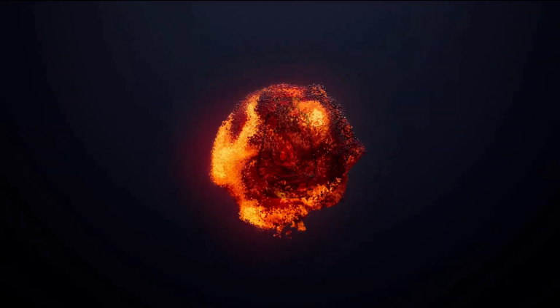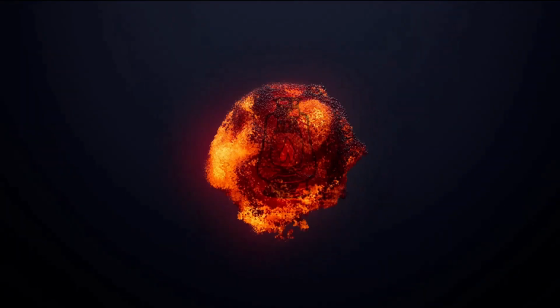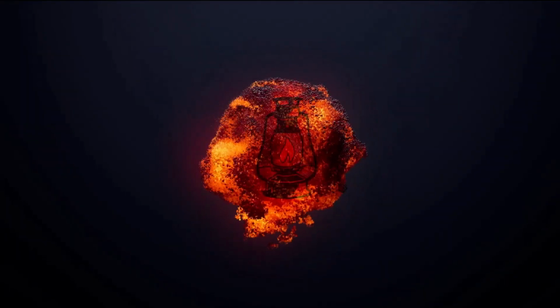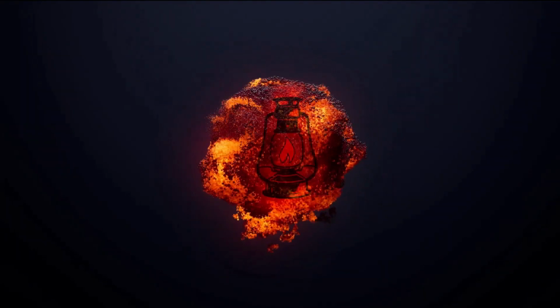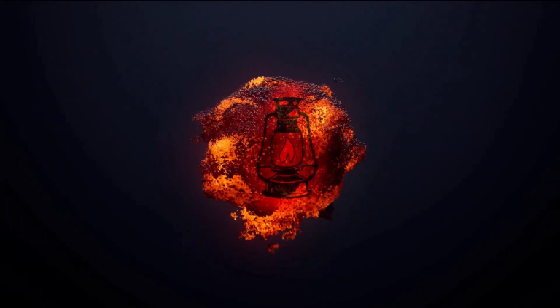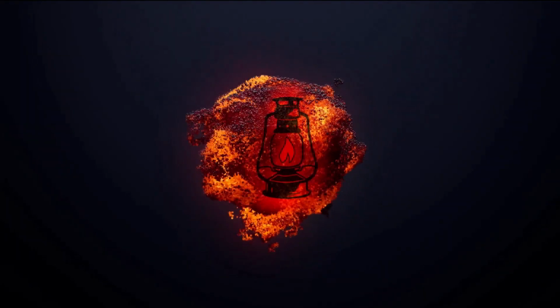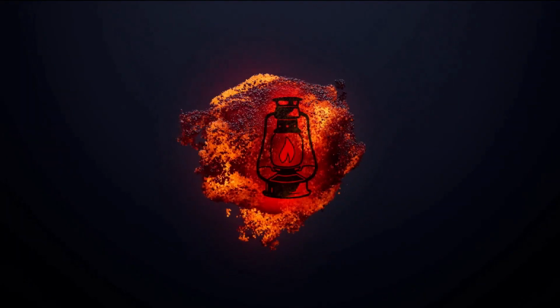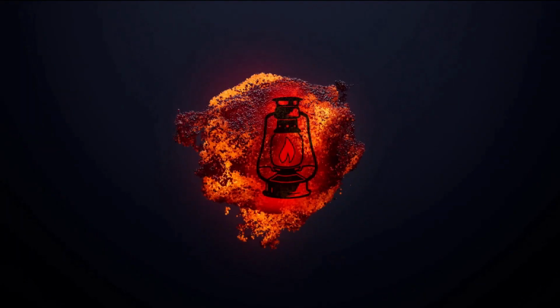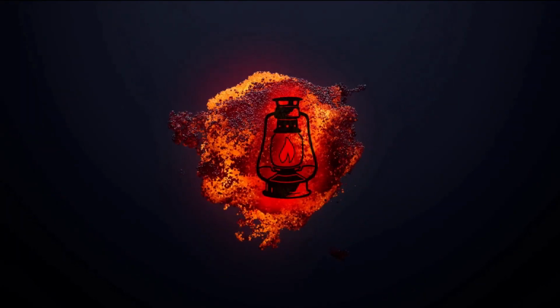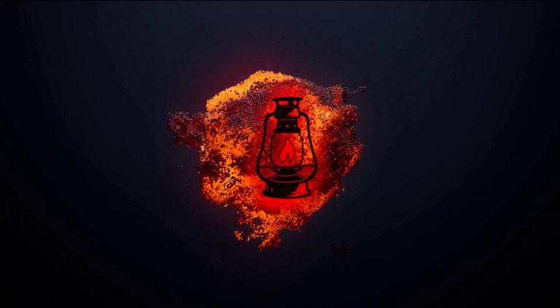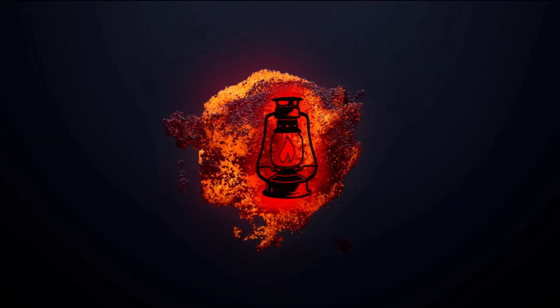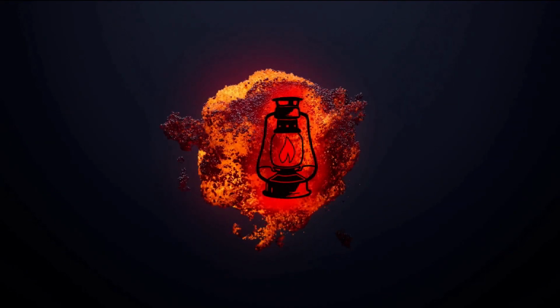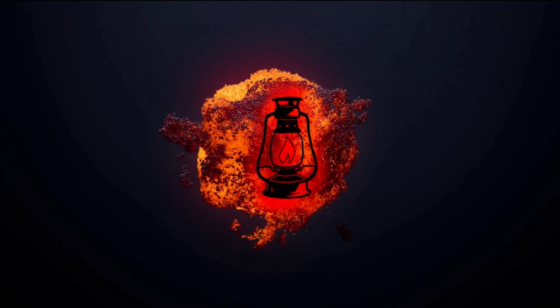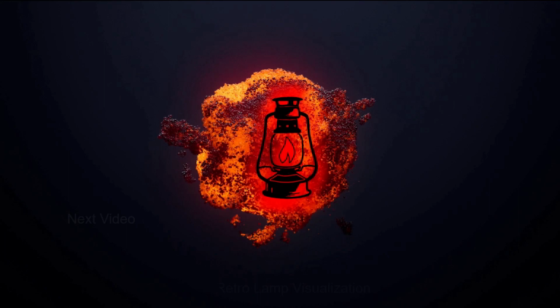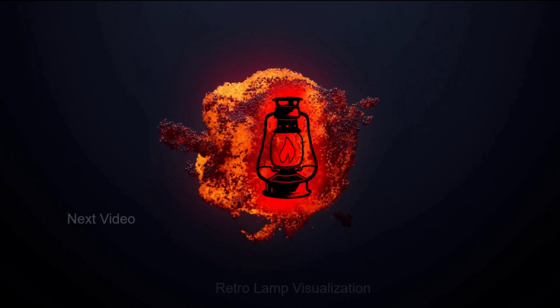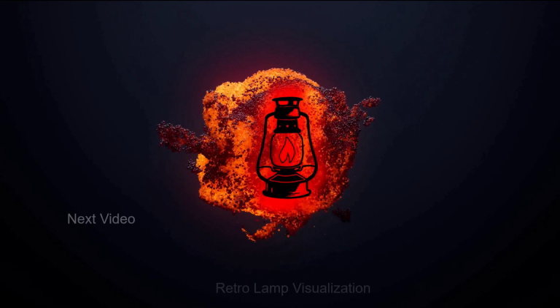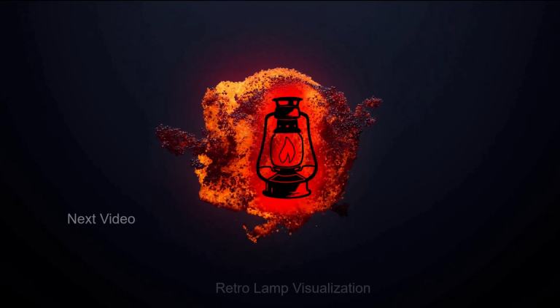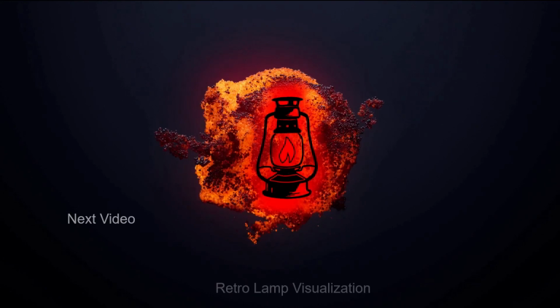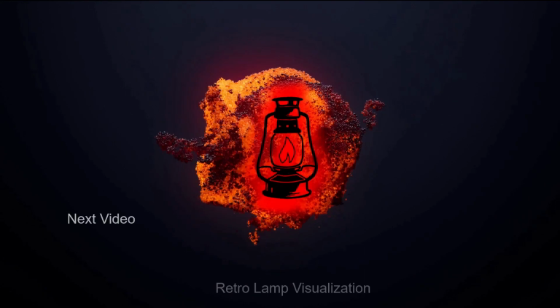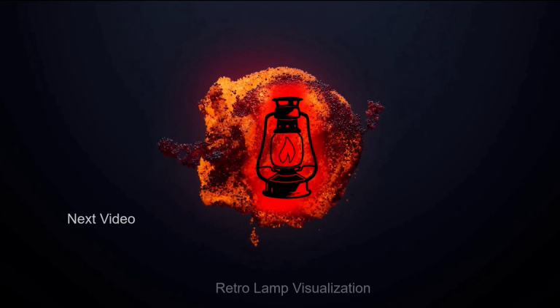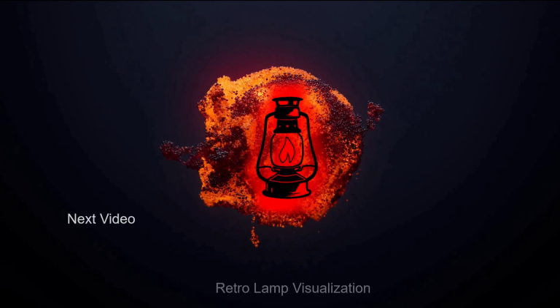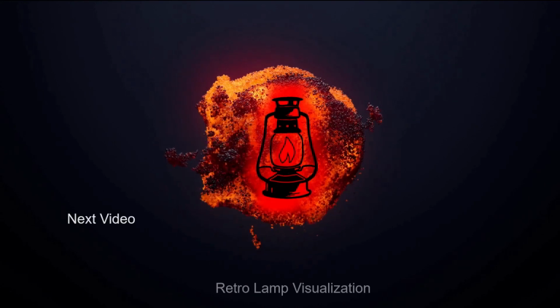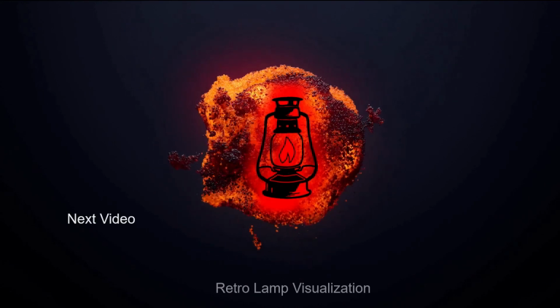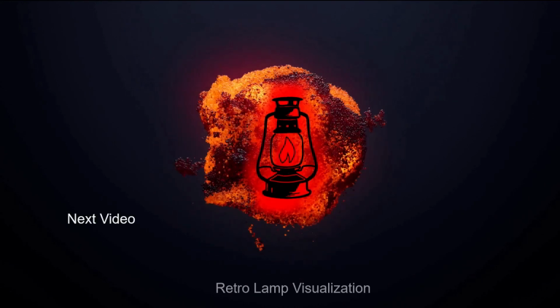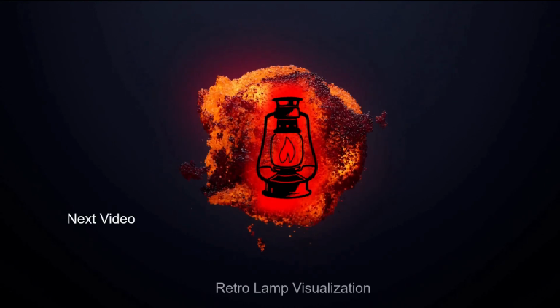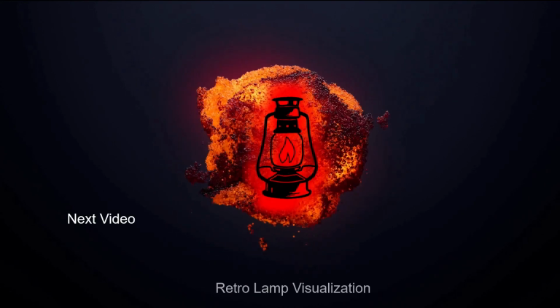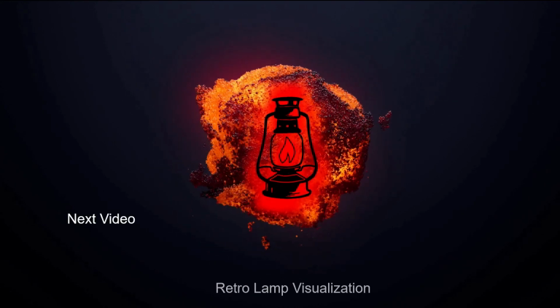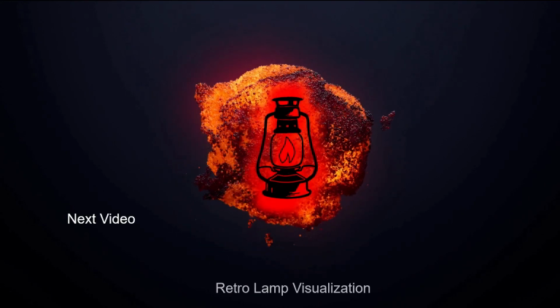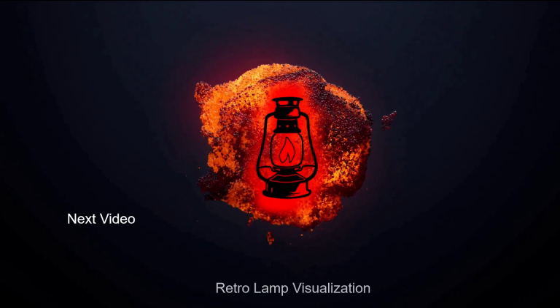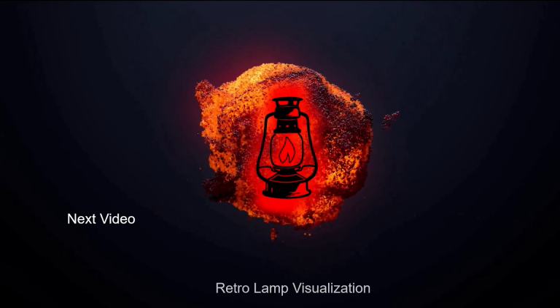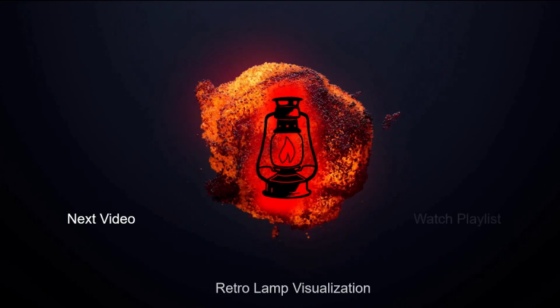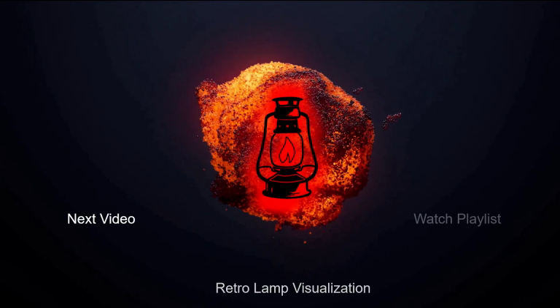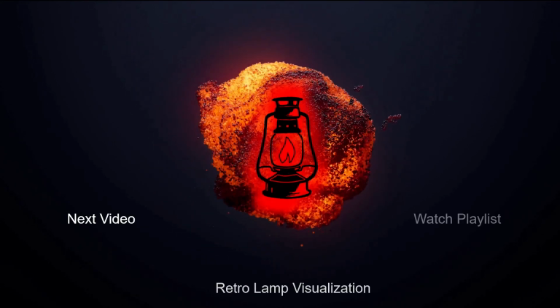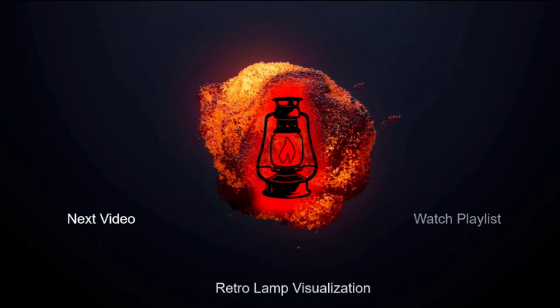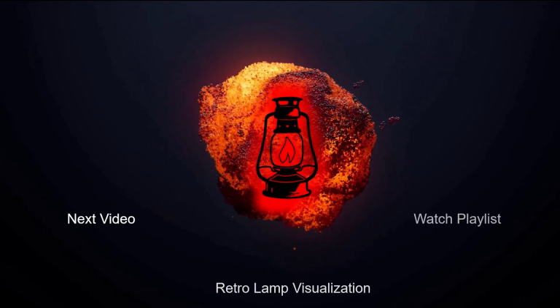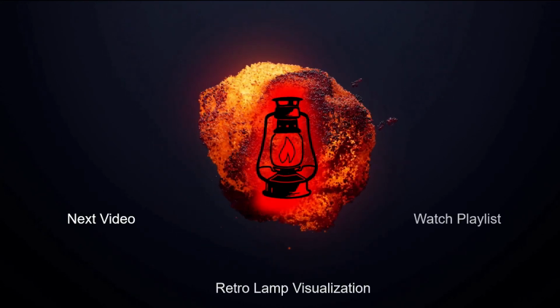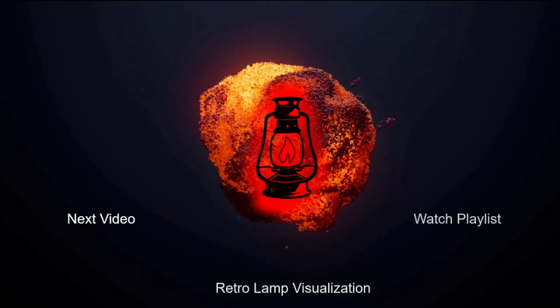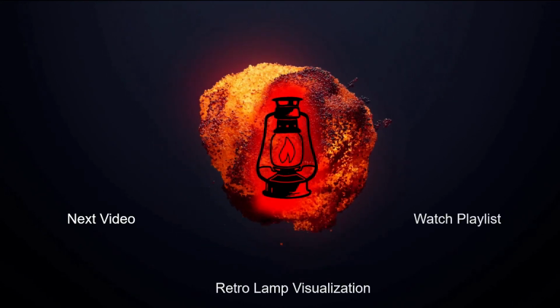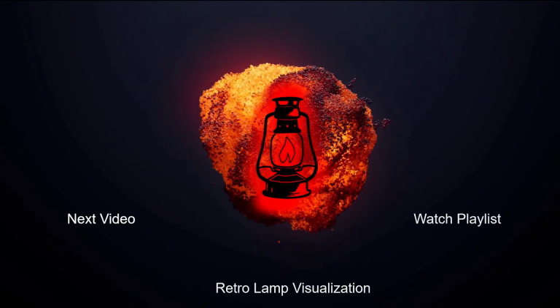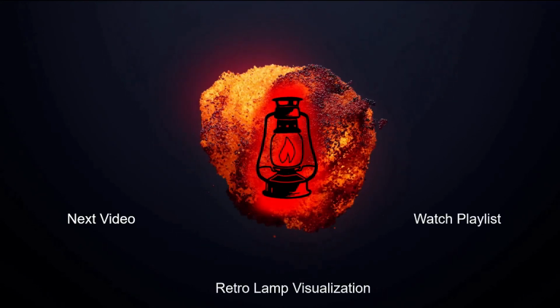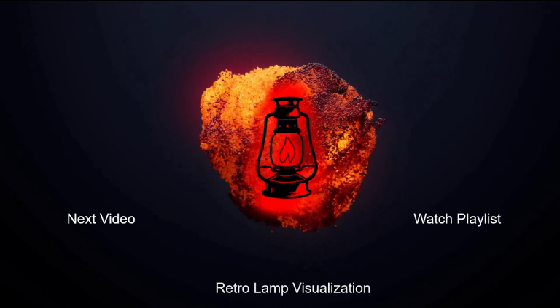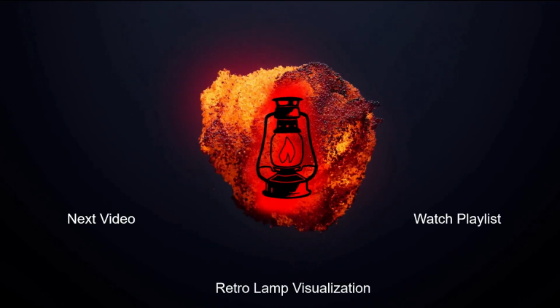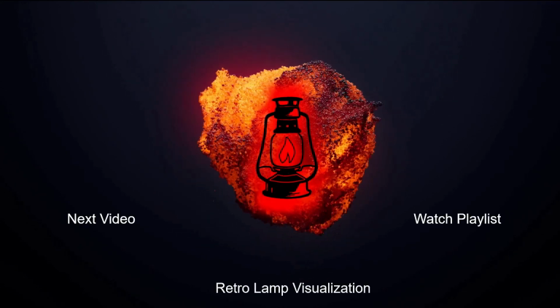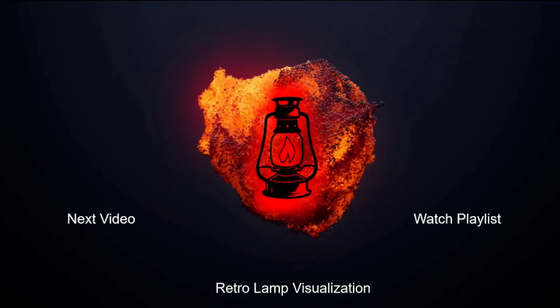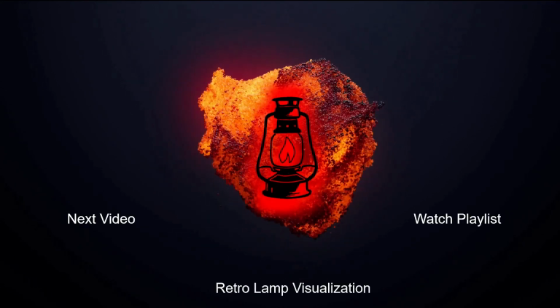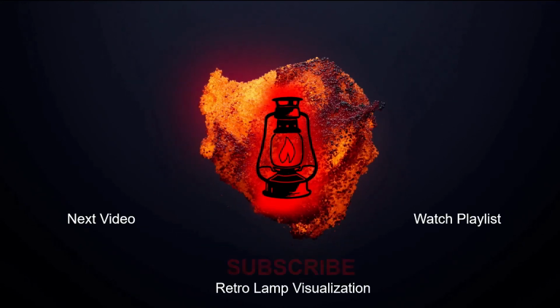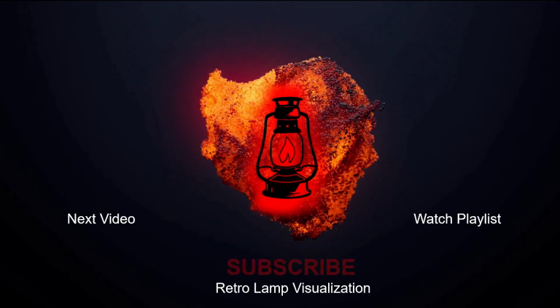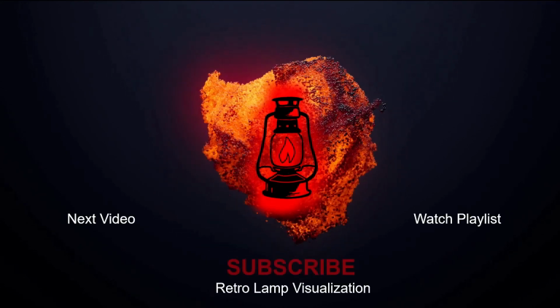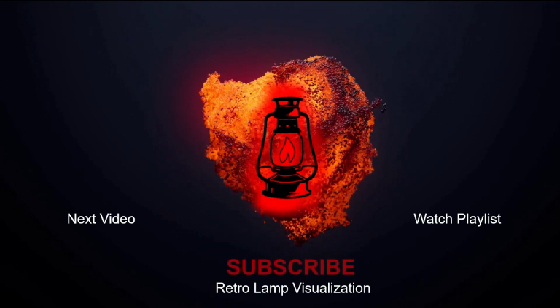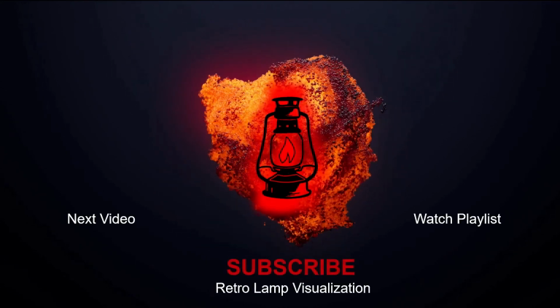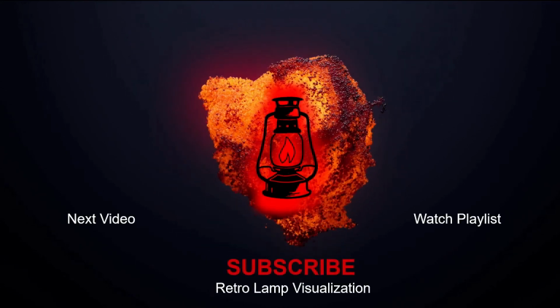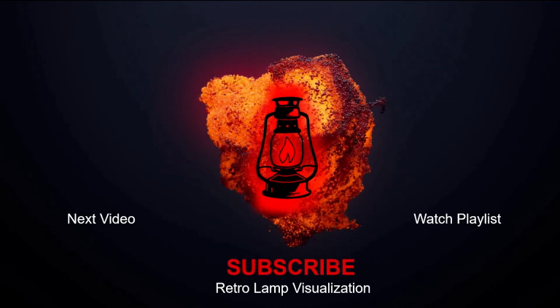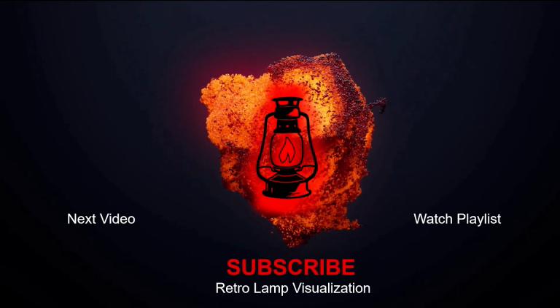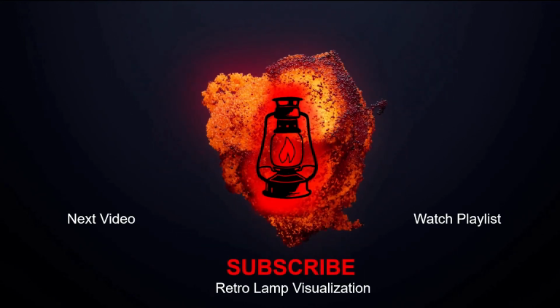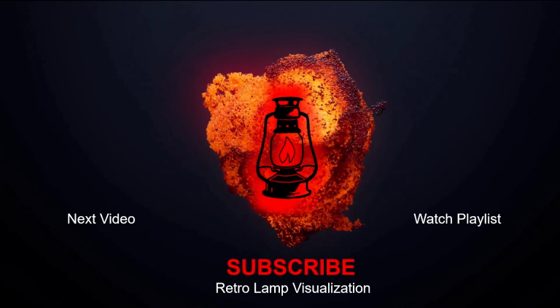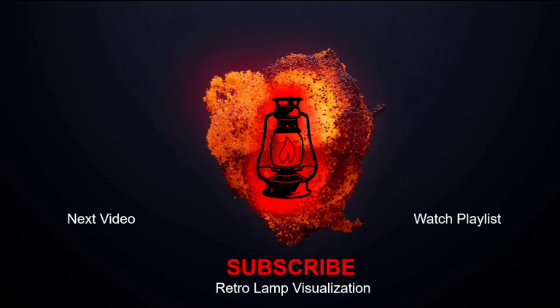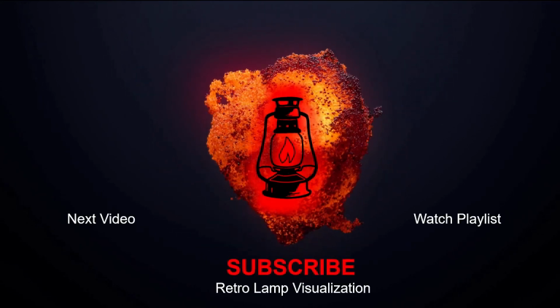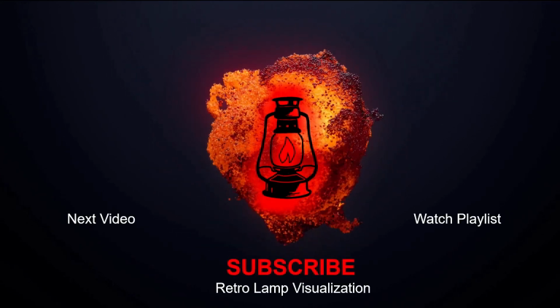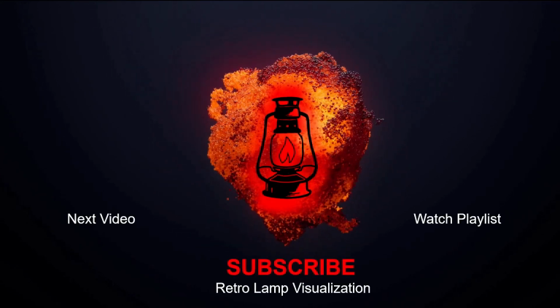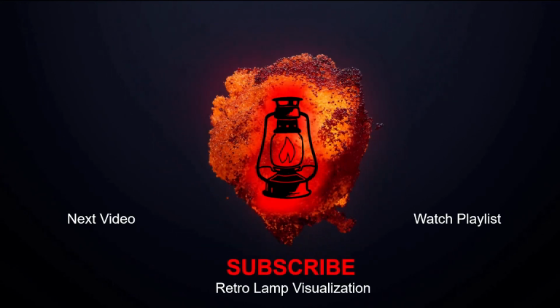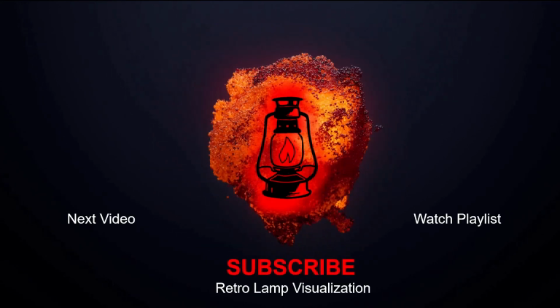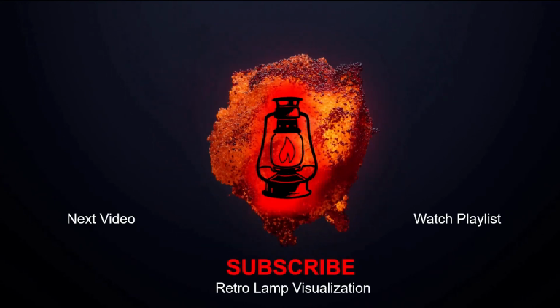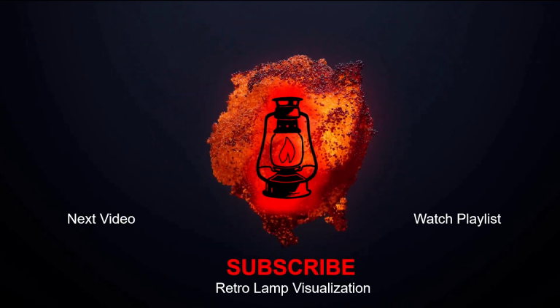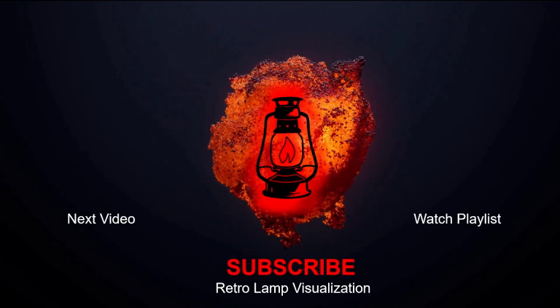Thank you for watching. We hope you enjoyed it — a thumbs up helps in creating new content that you might also like.